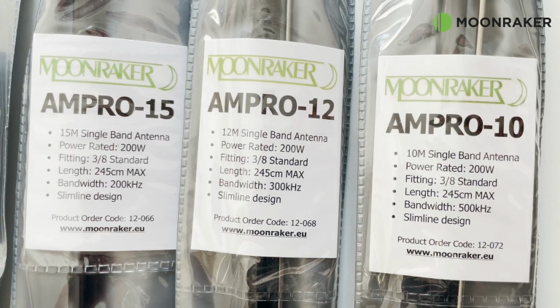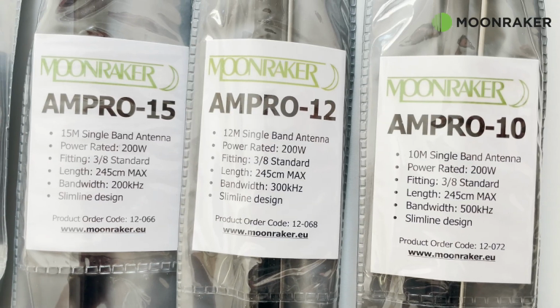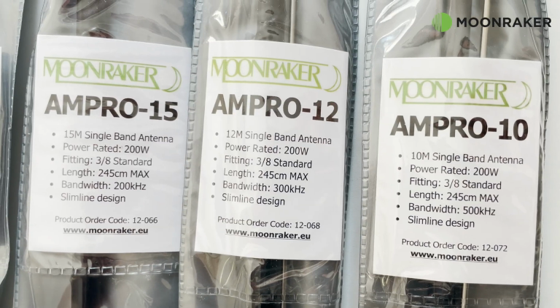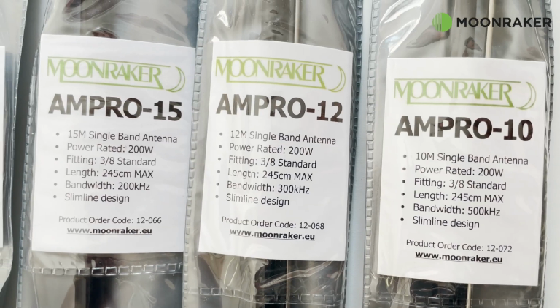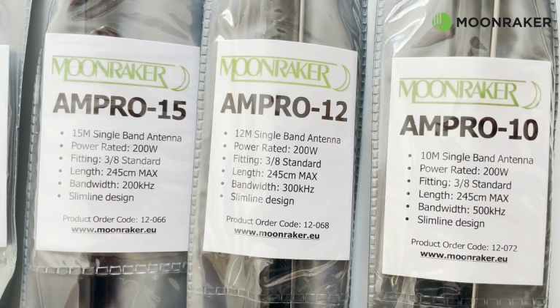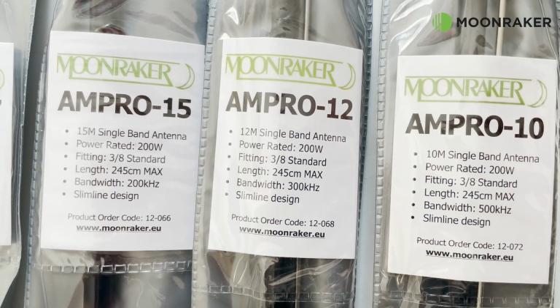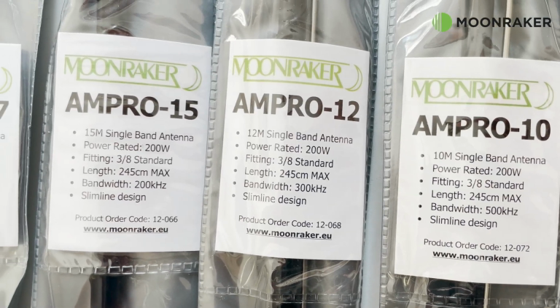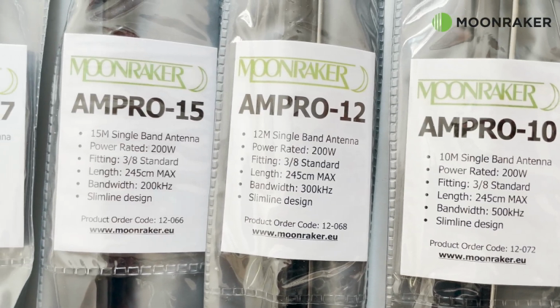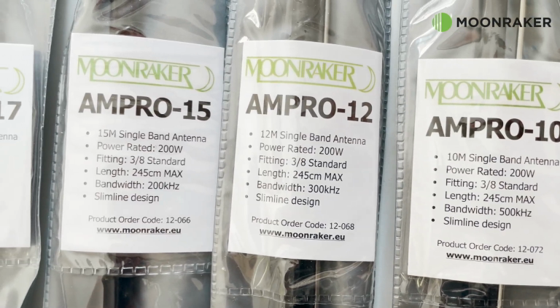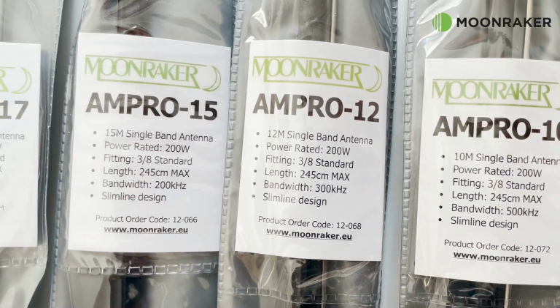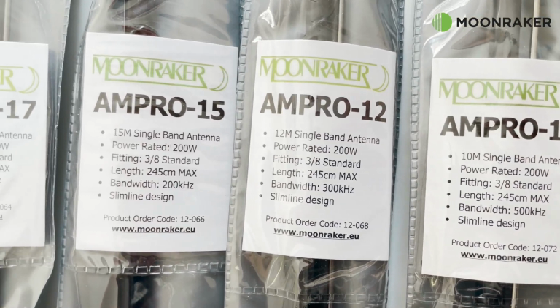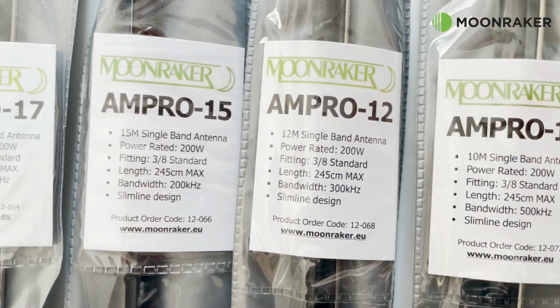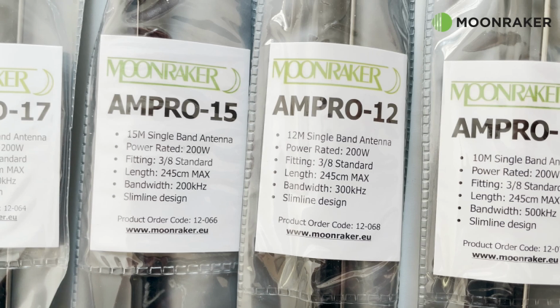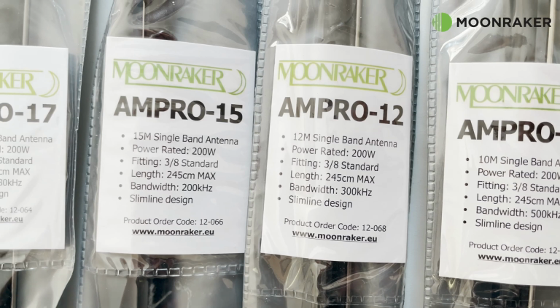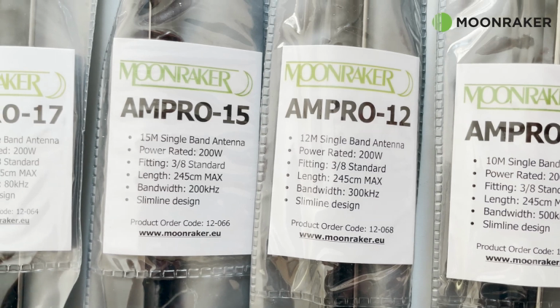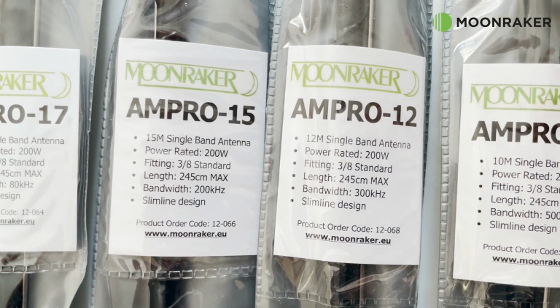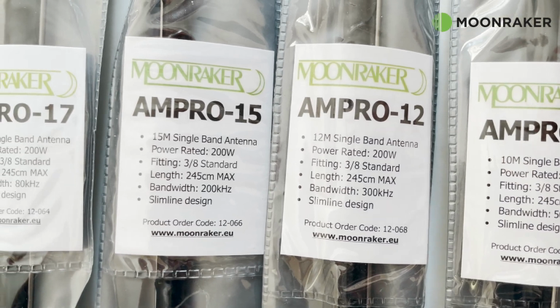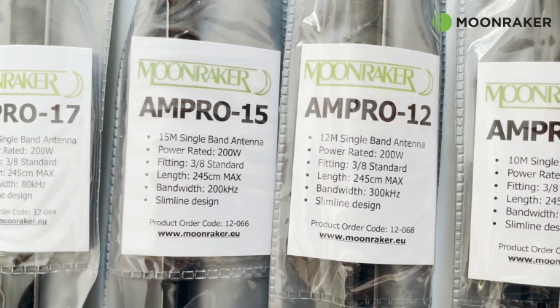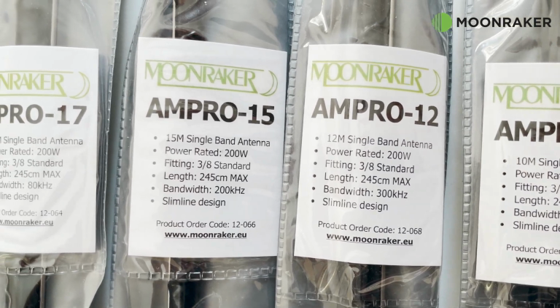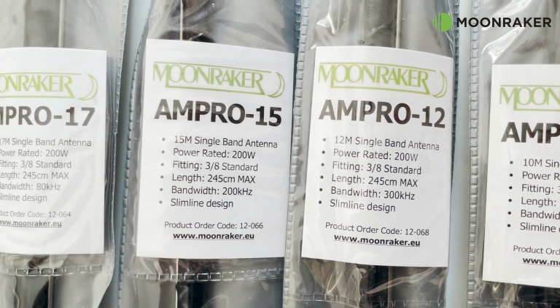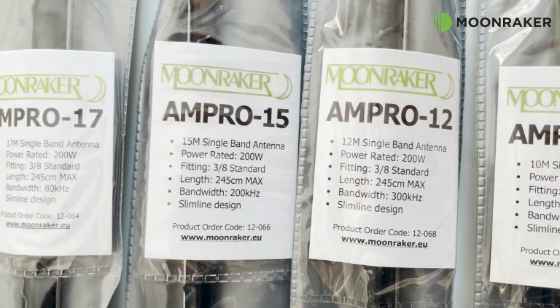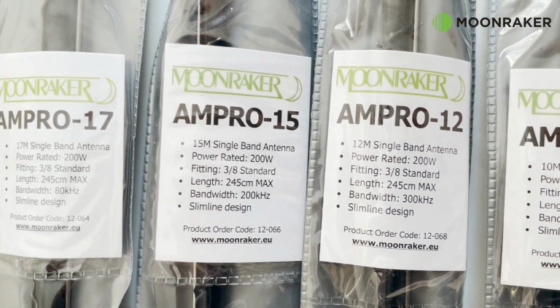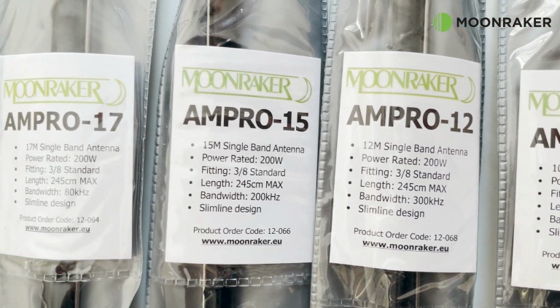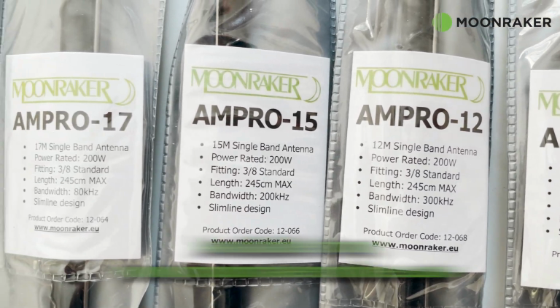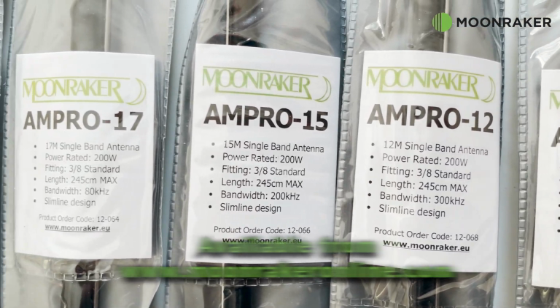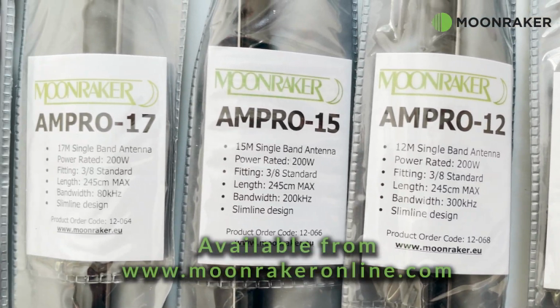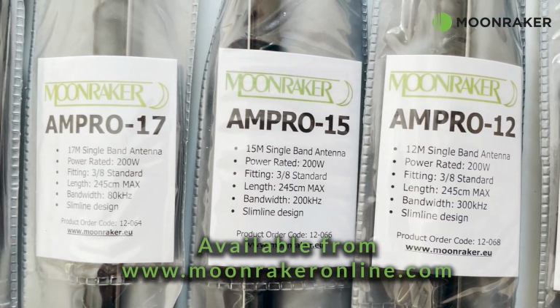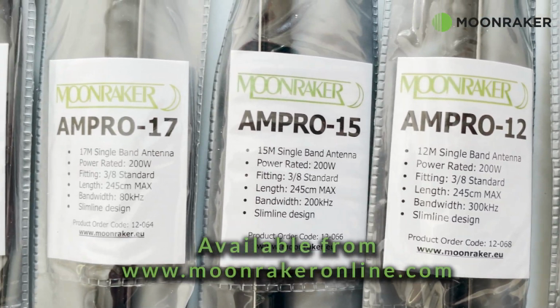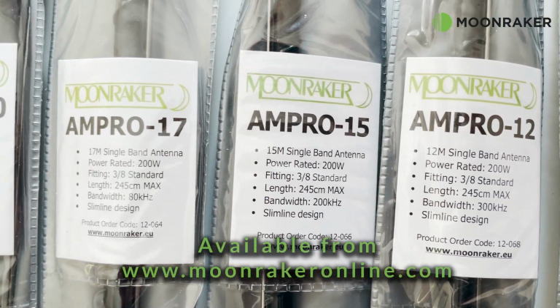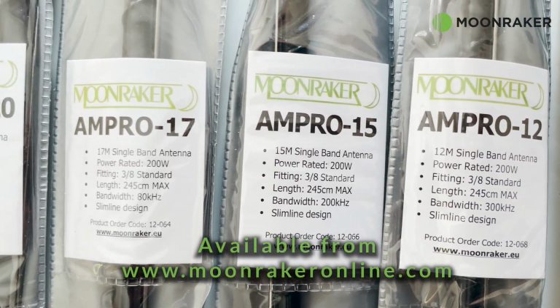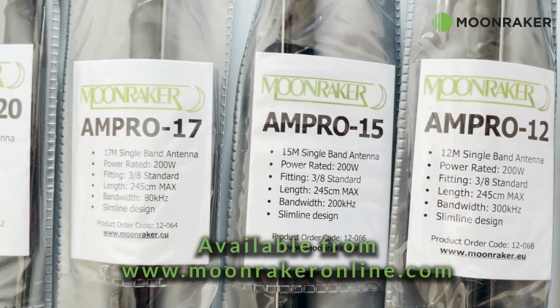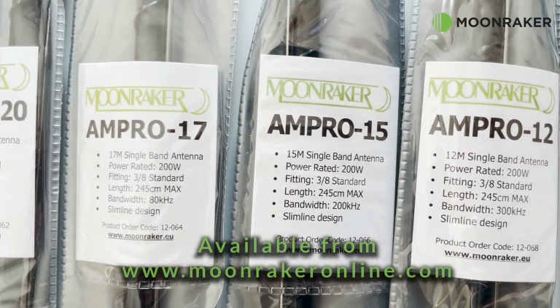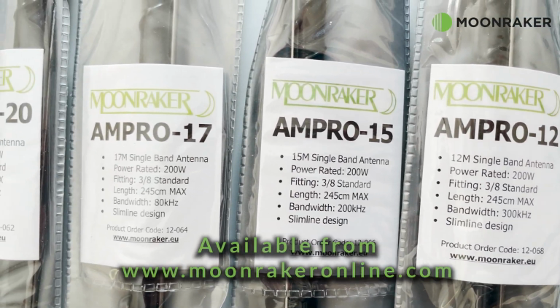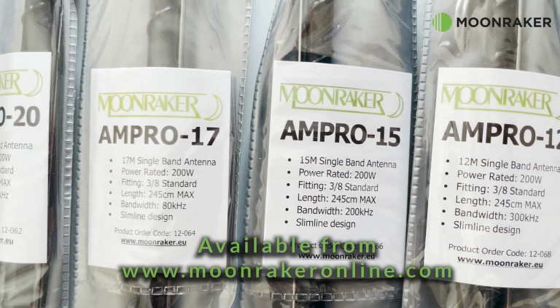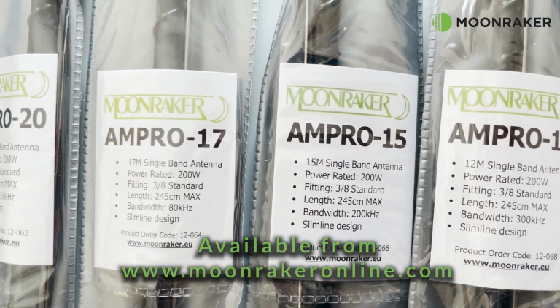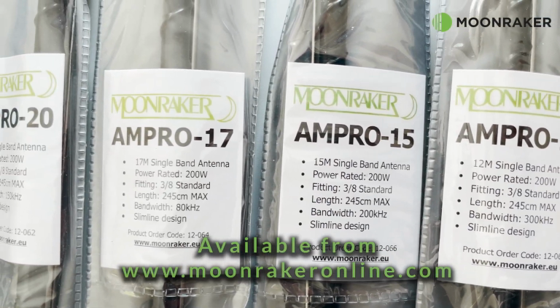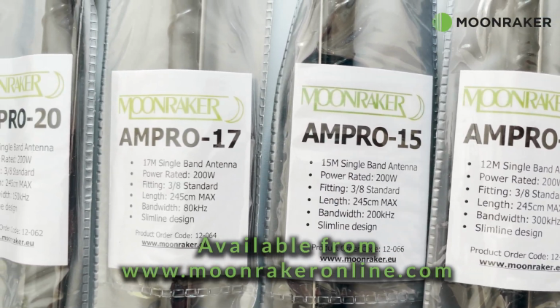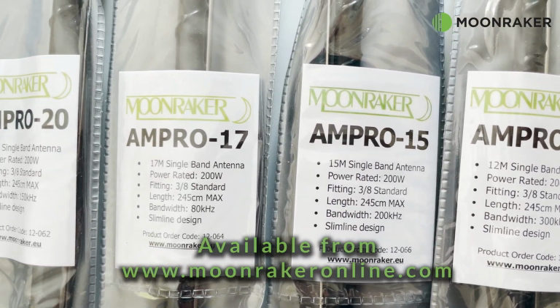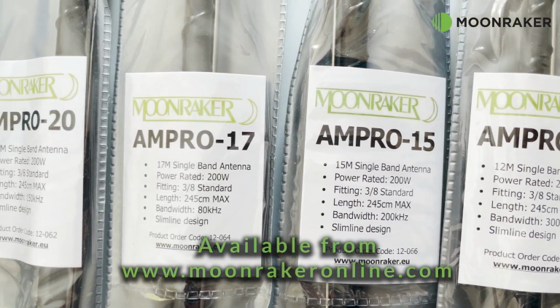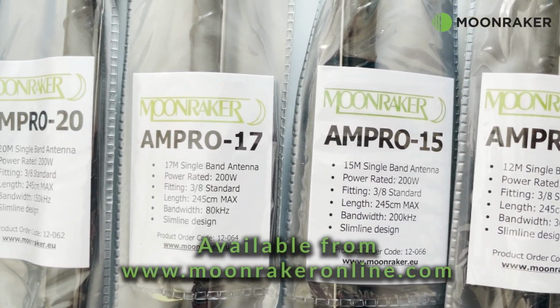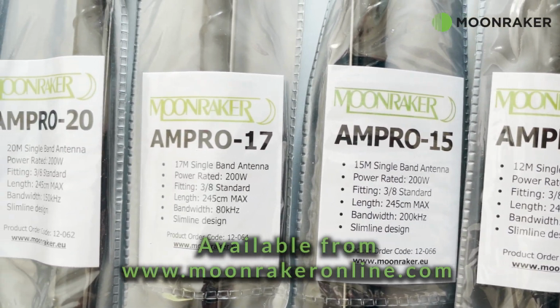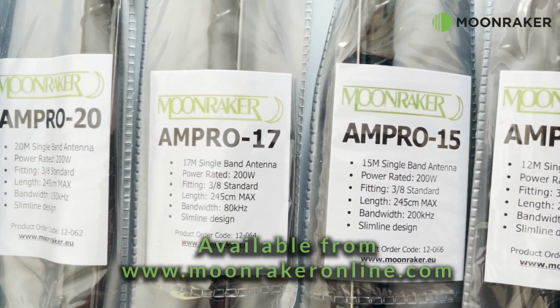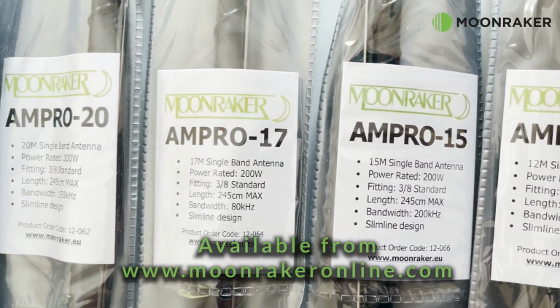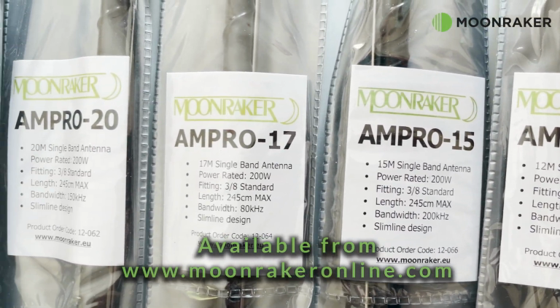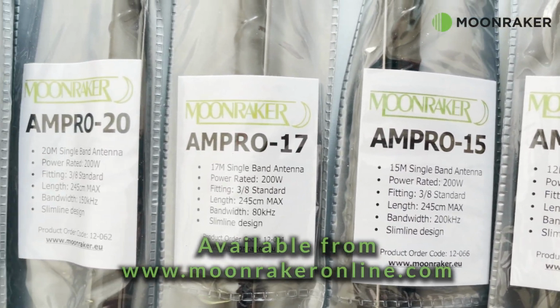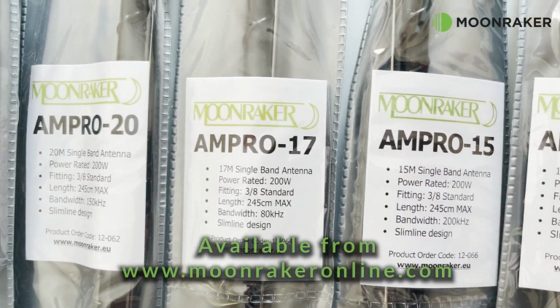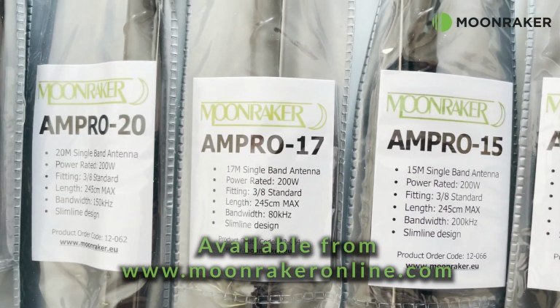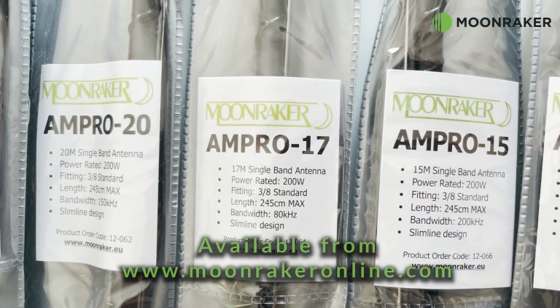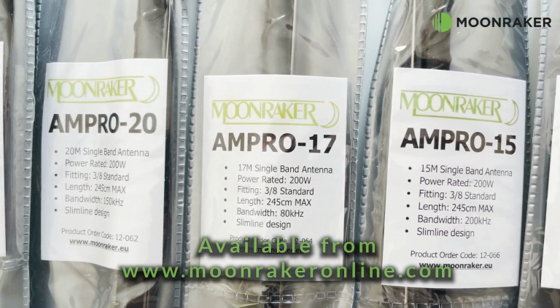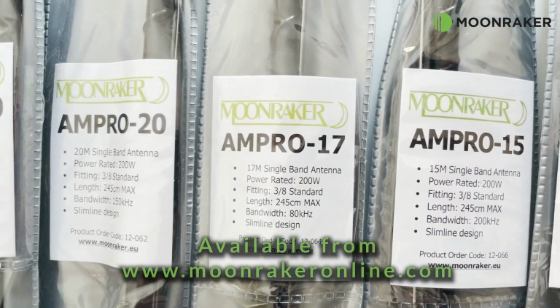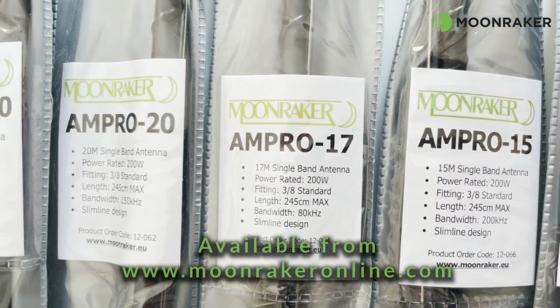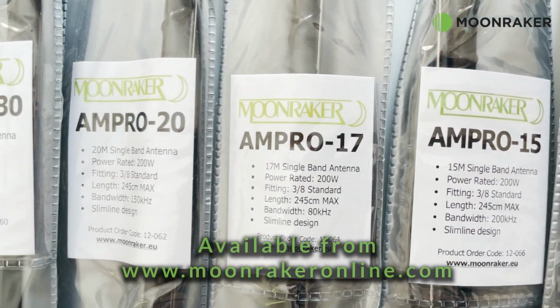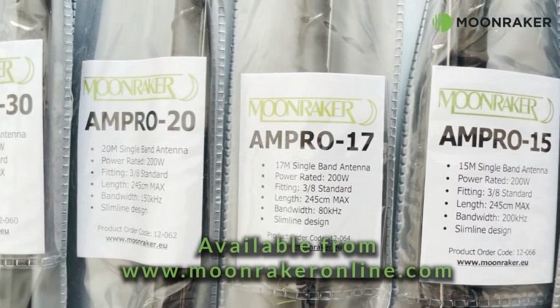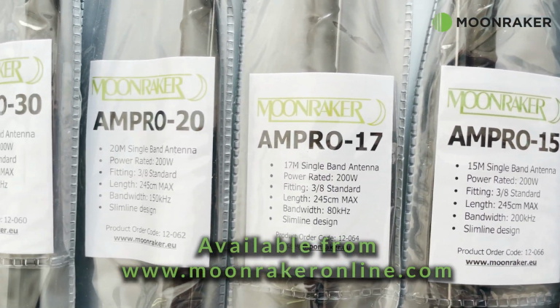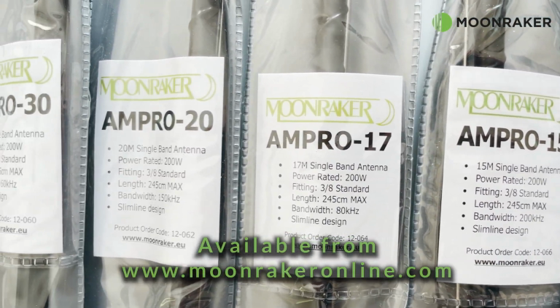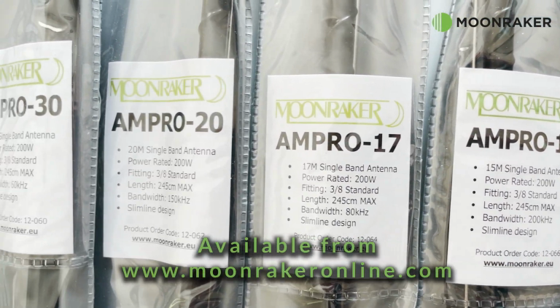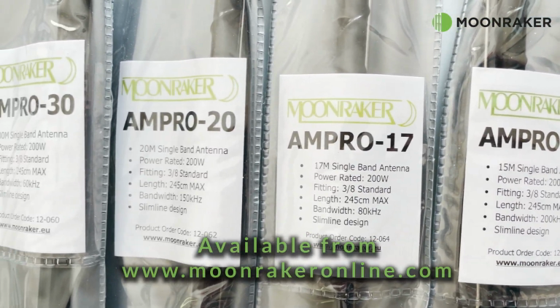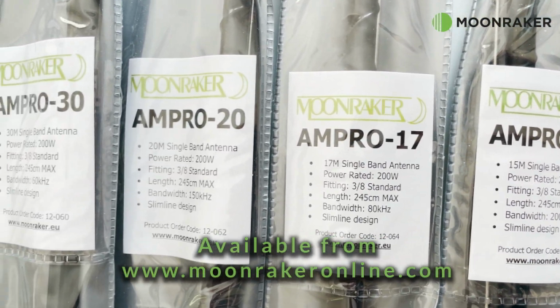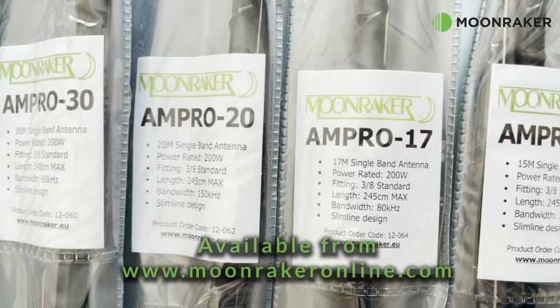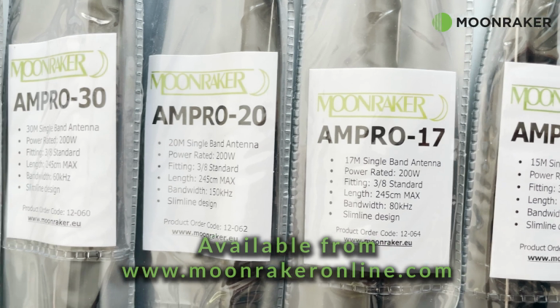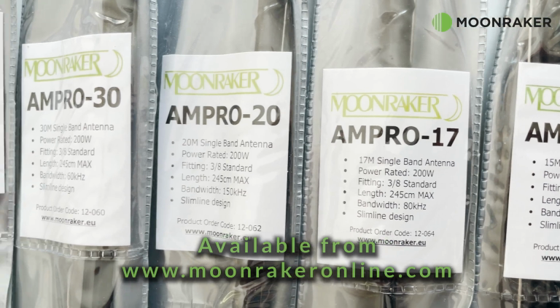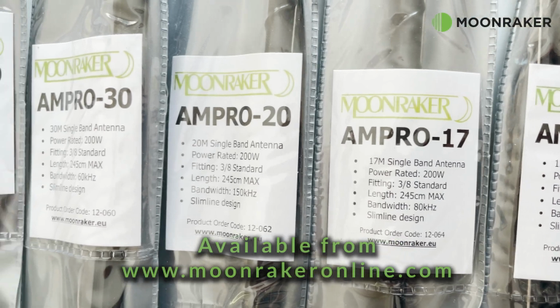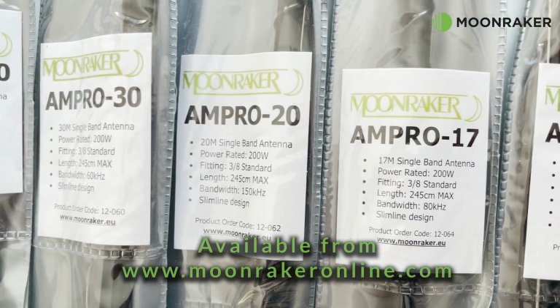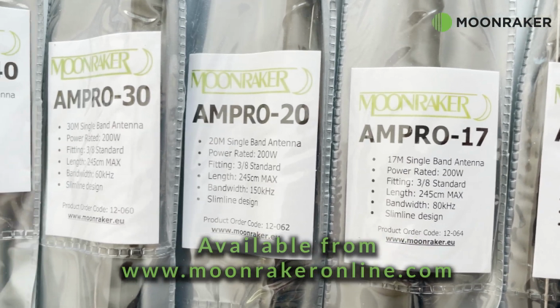For more information or to purchase the Ampro field kit, please visit www.moonwakeronline.com.